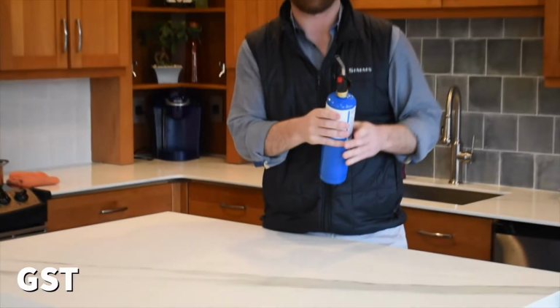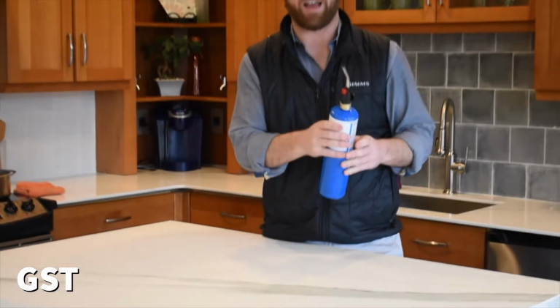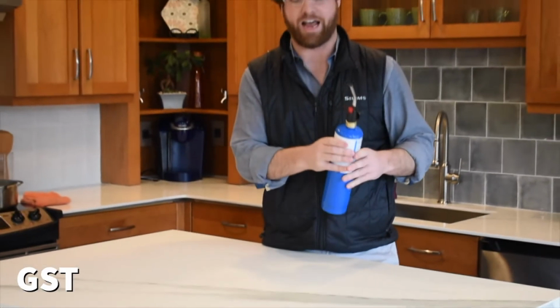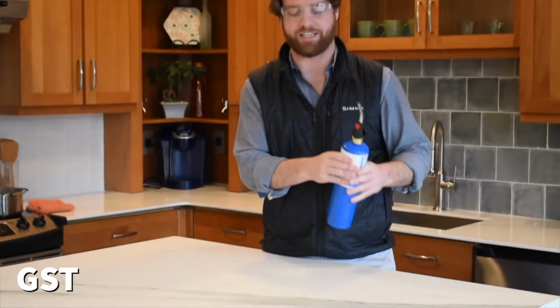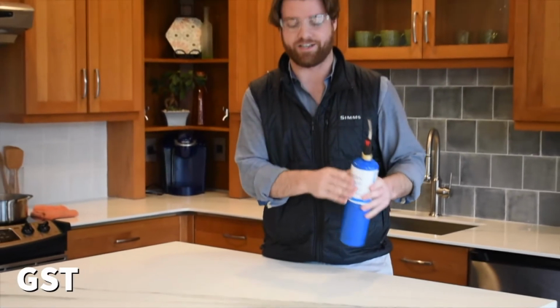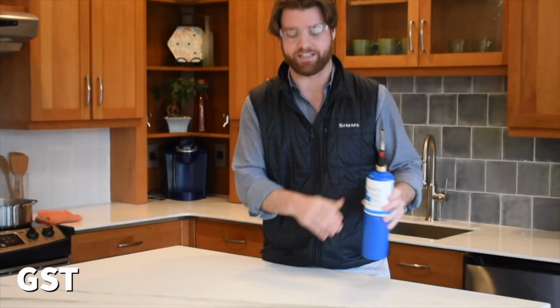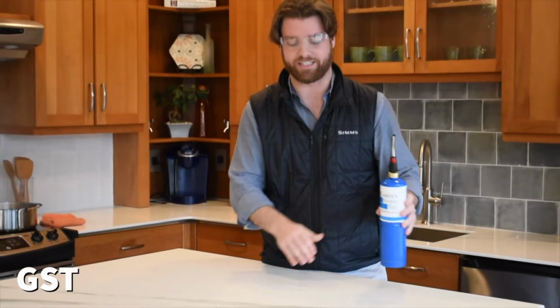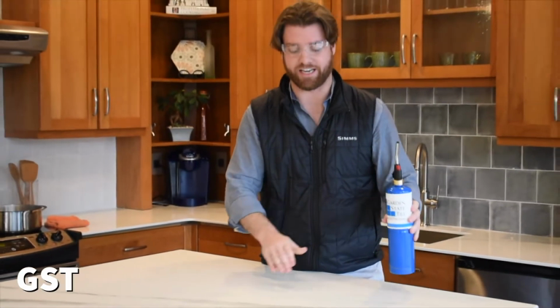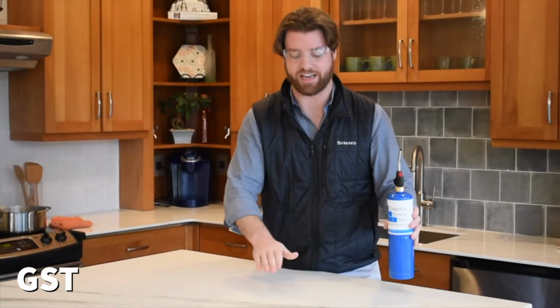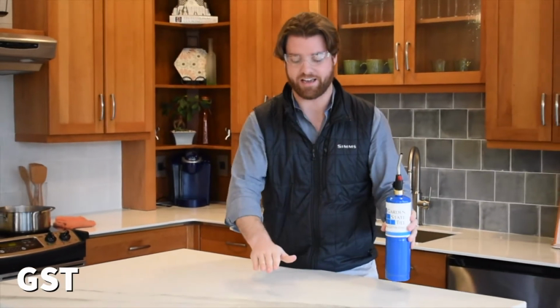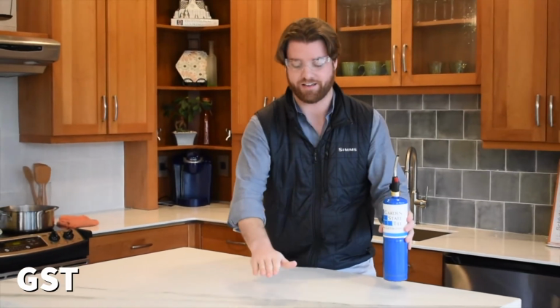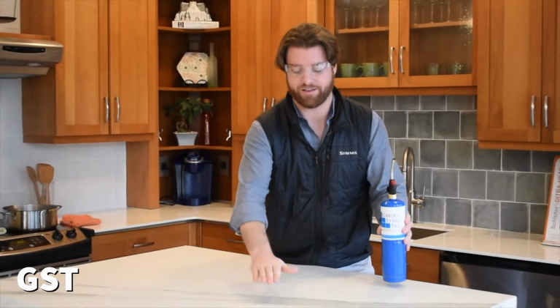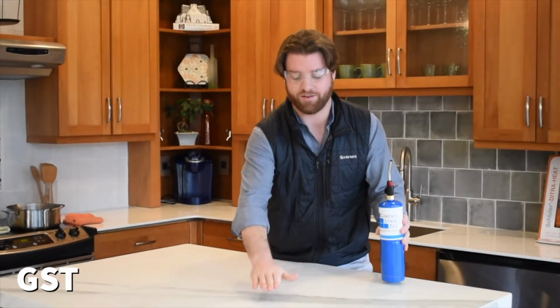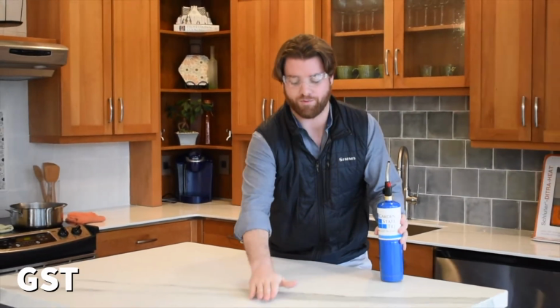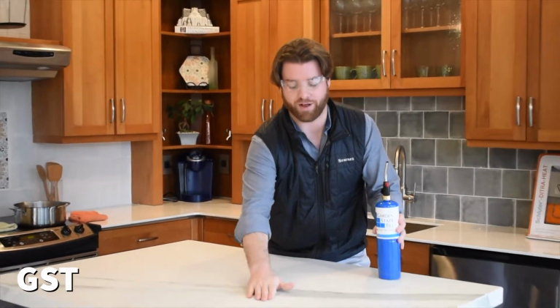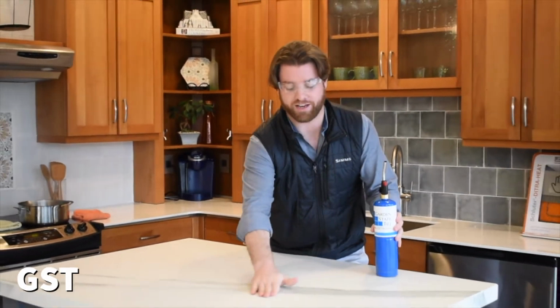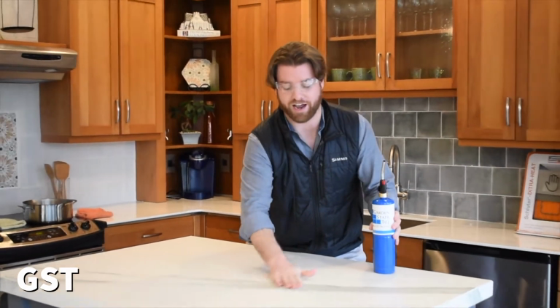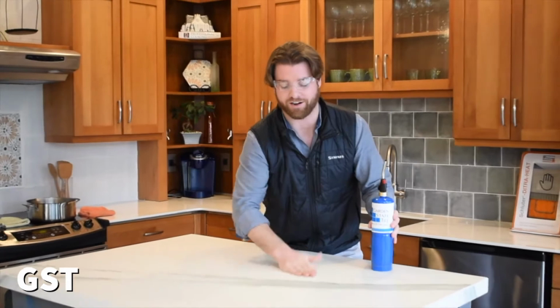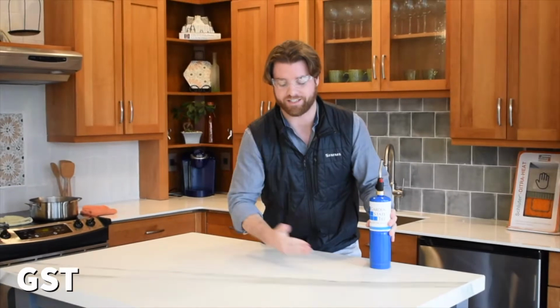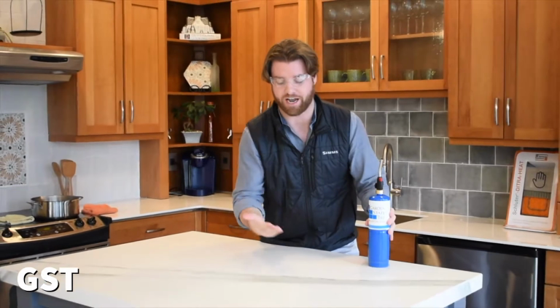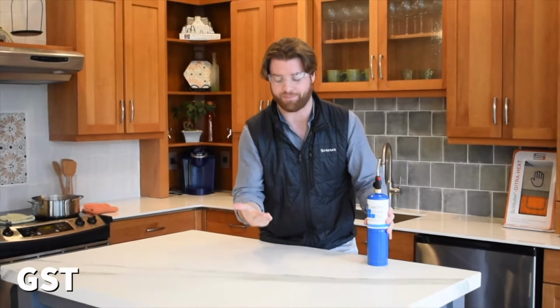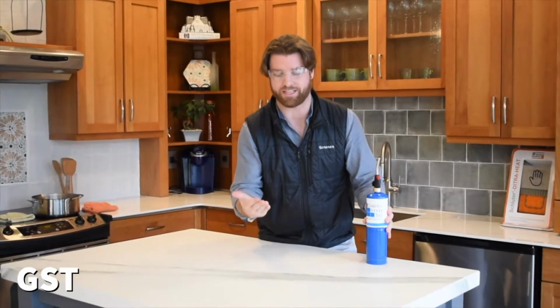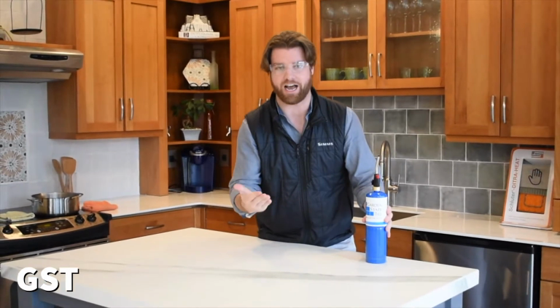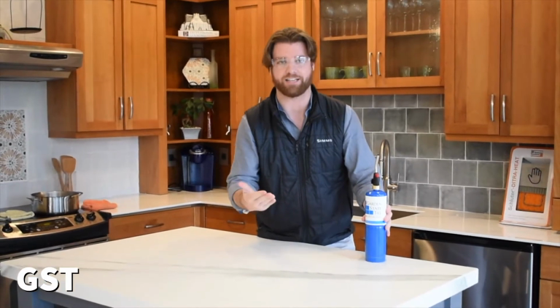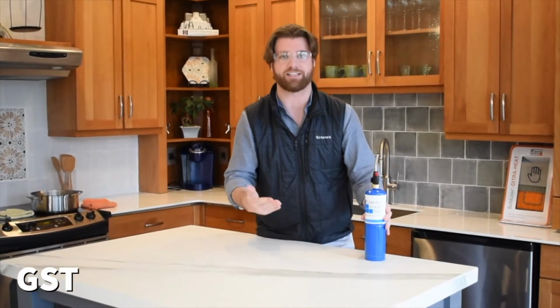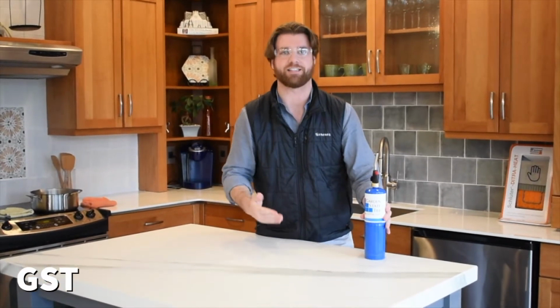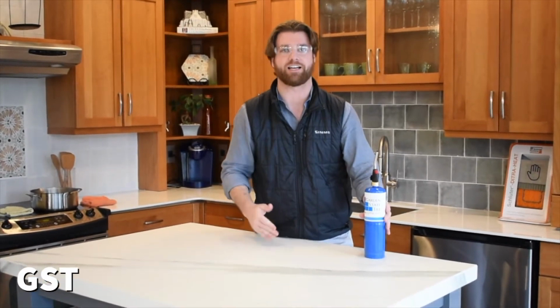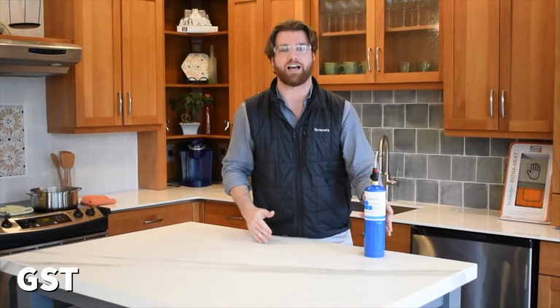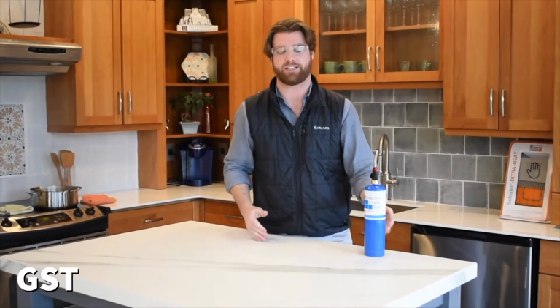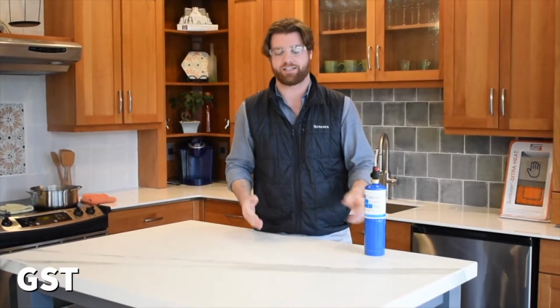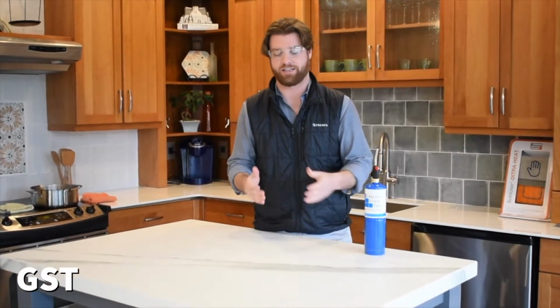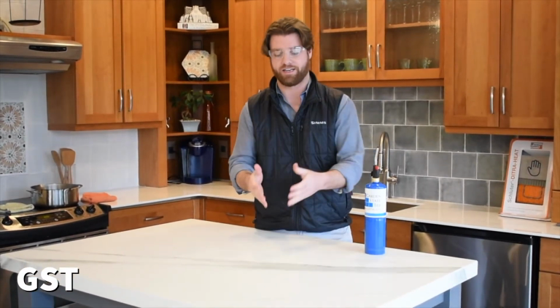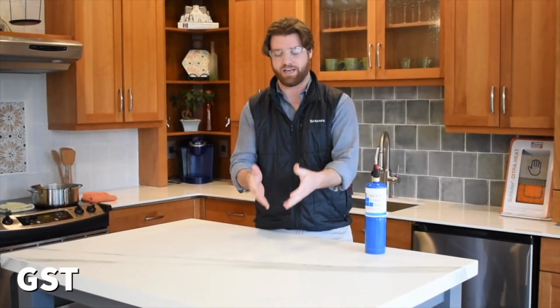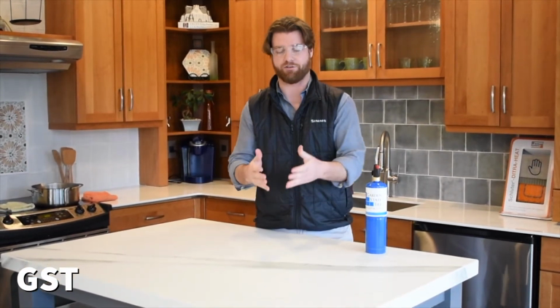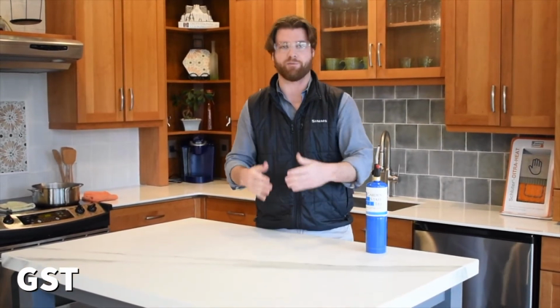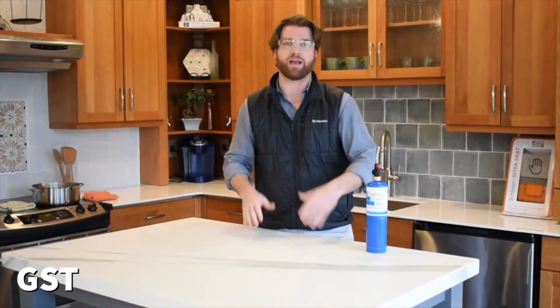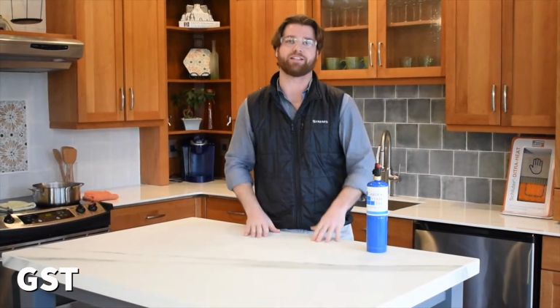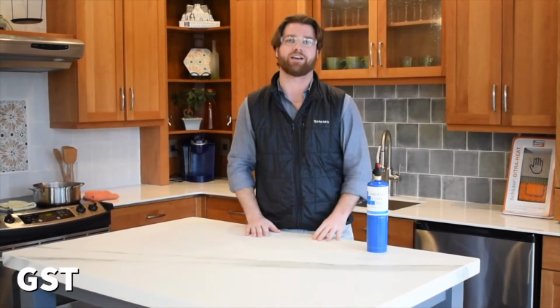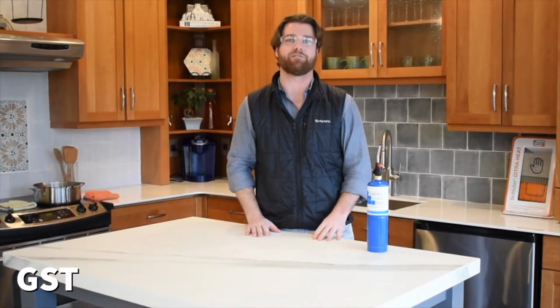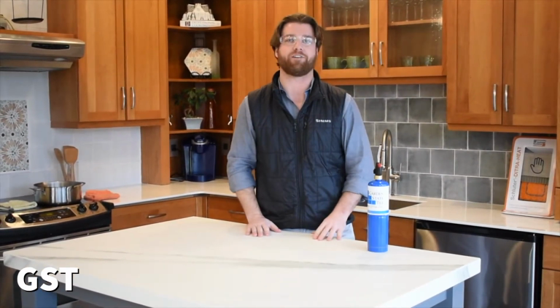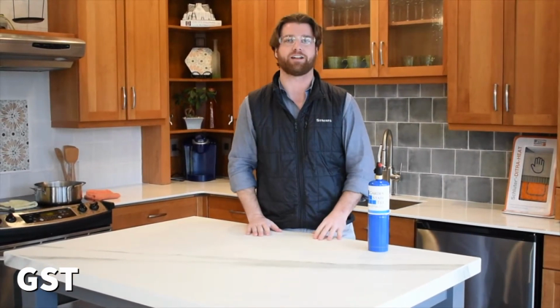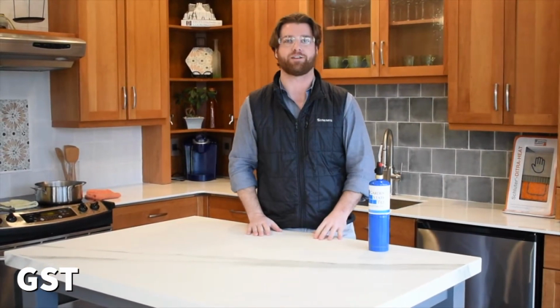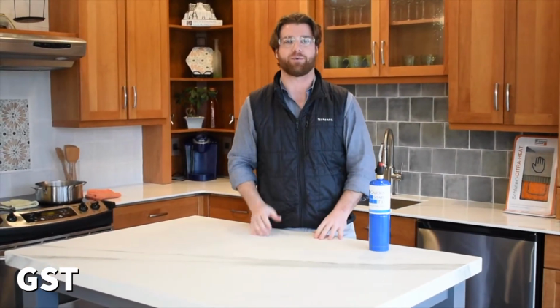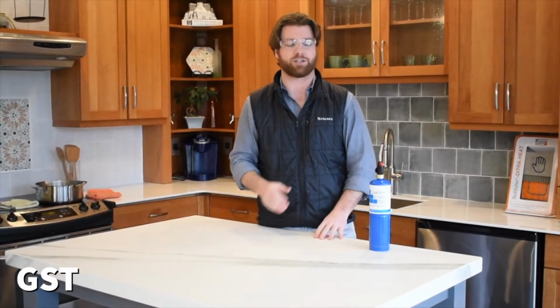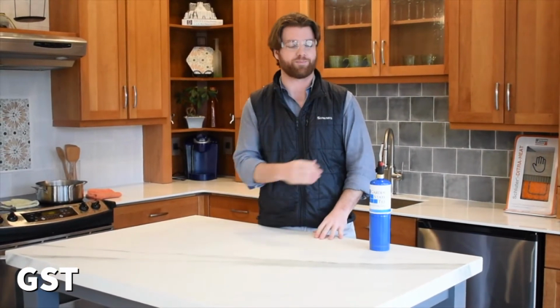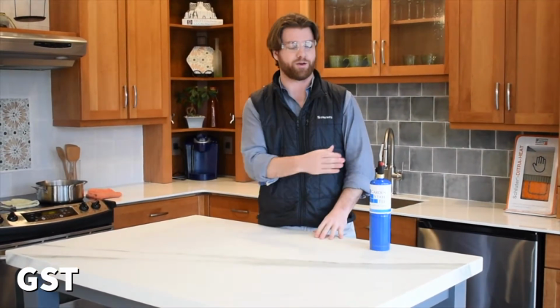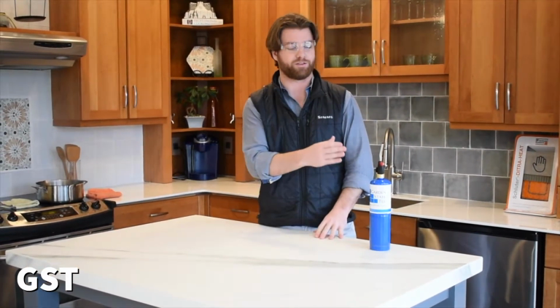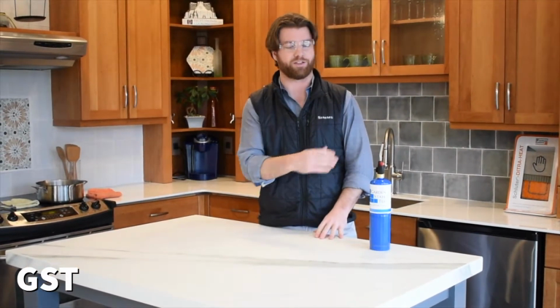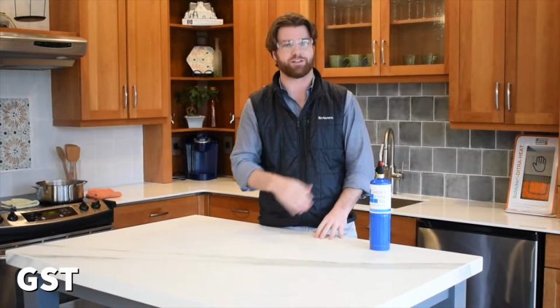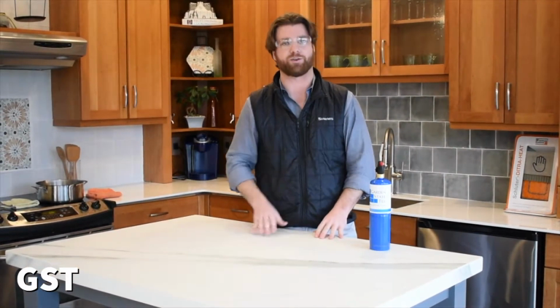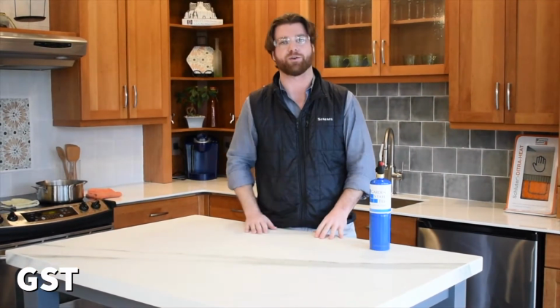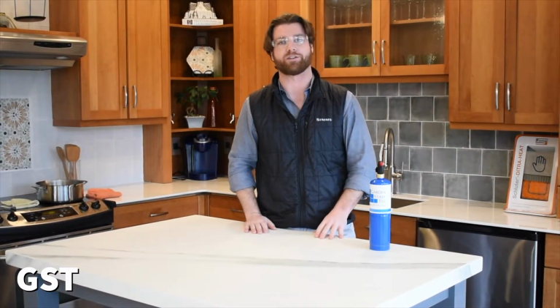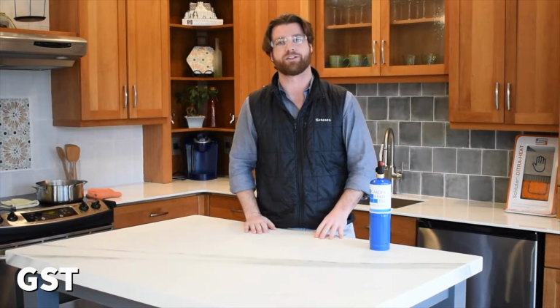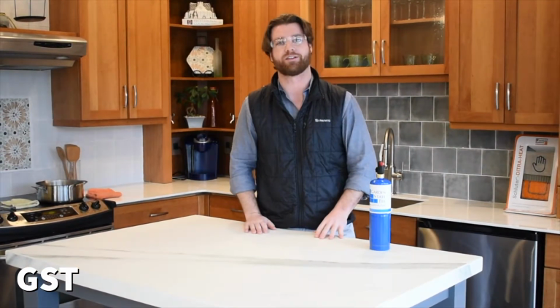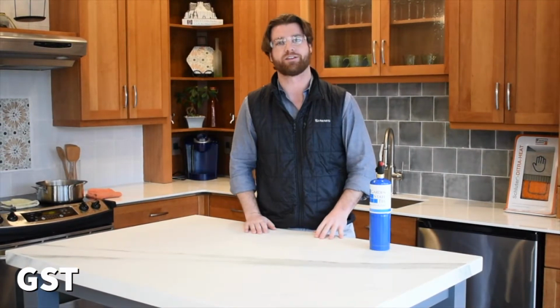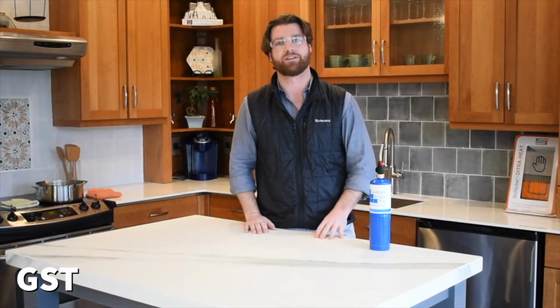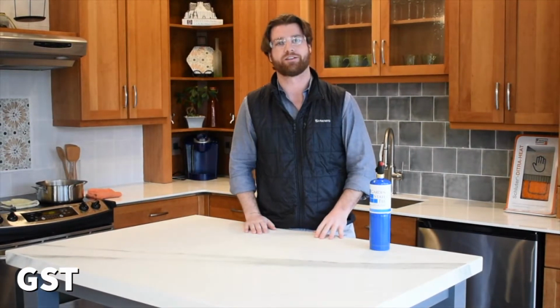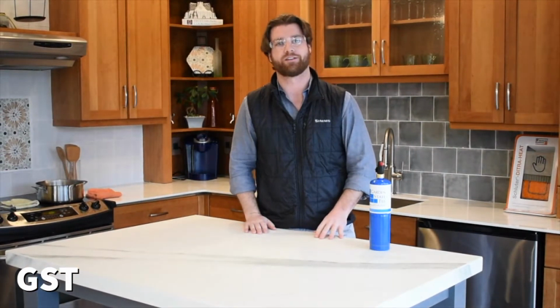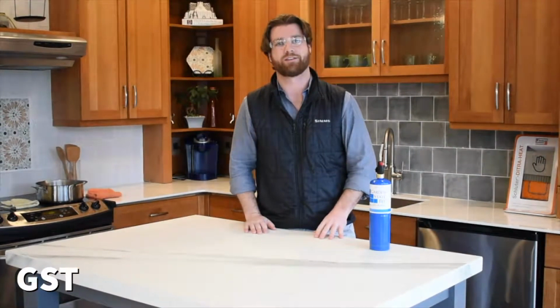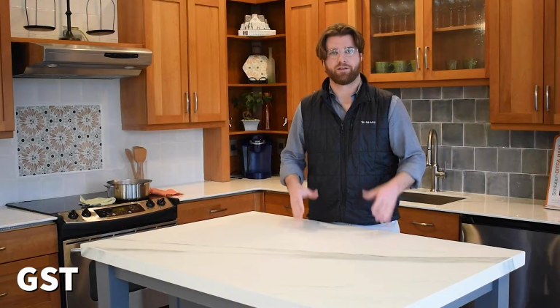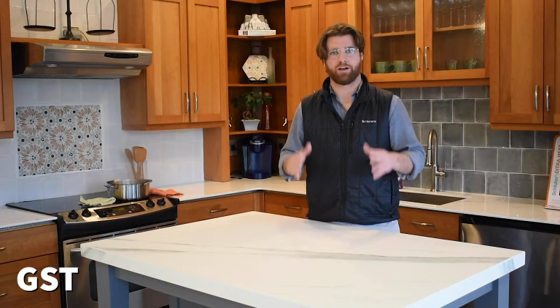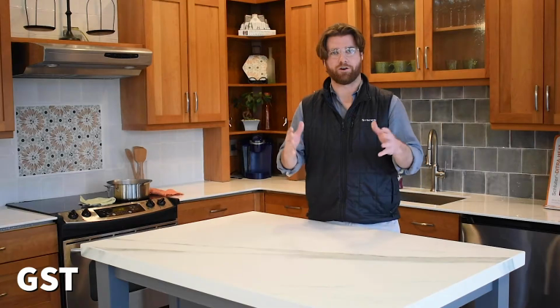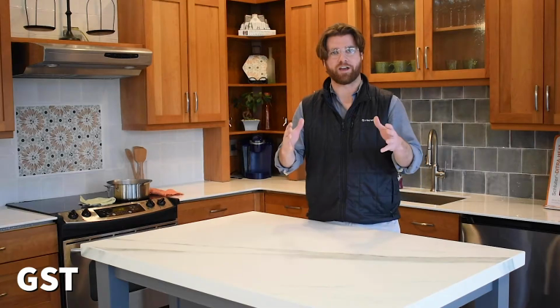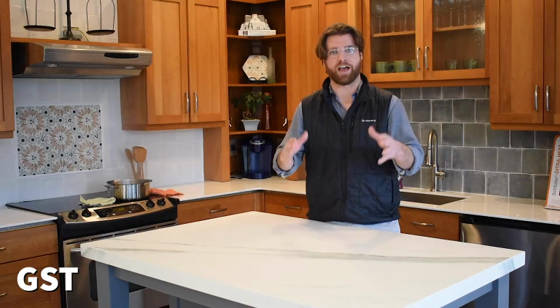As you can see, while the countertop is hot to the touch, it remains unaffected when exposed to the torch.